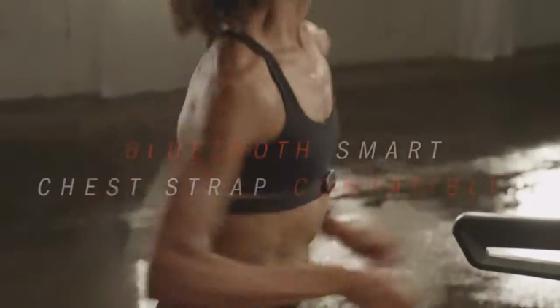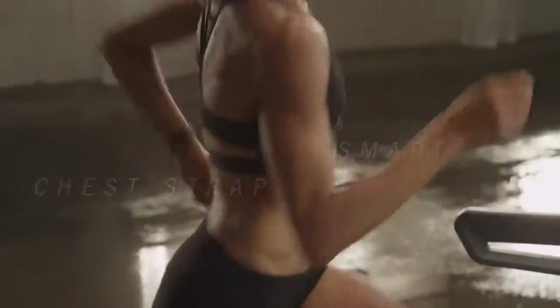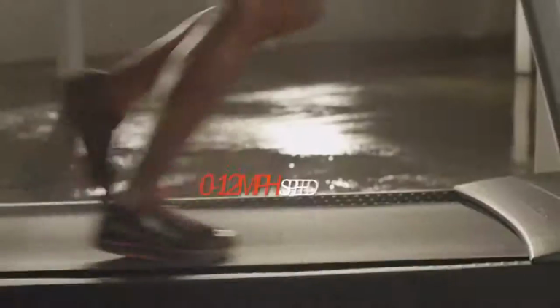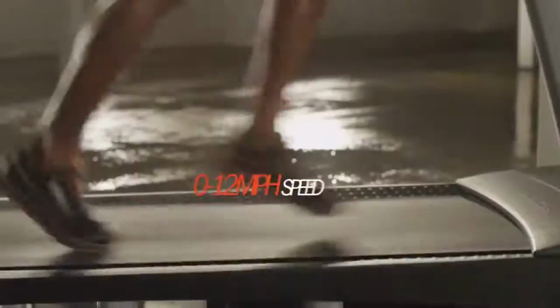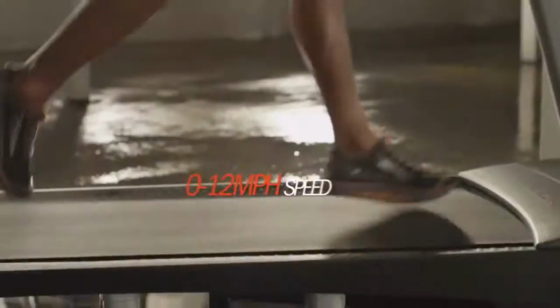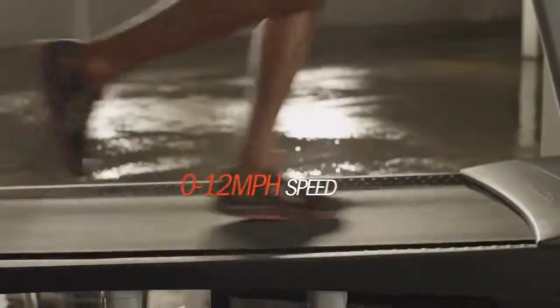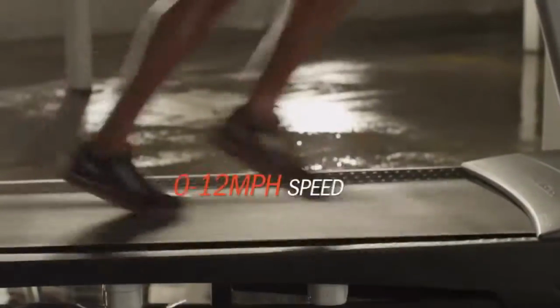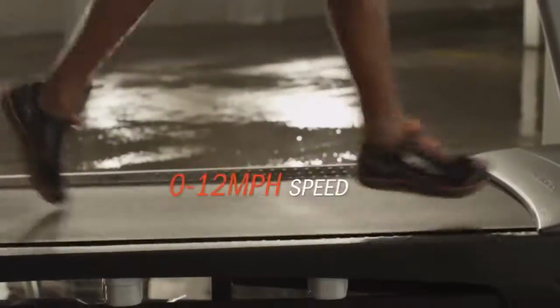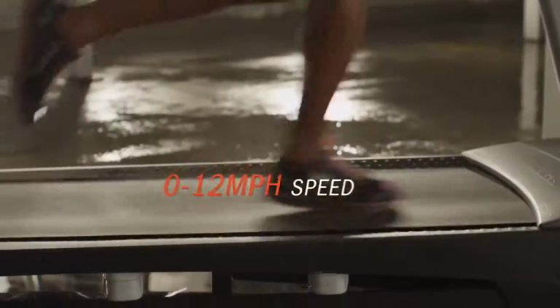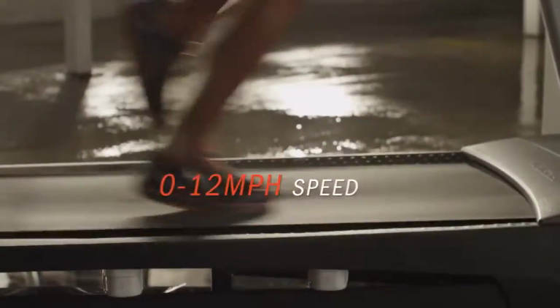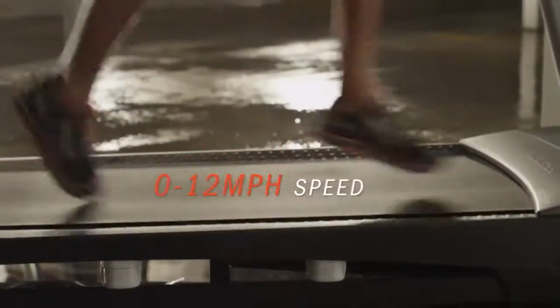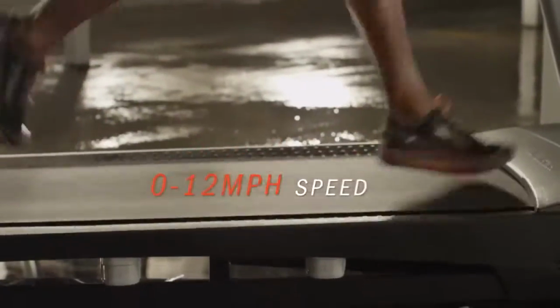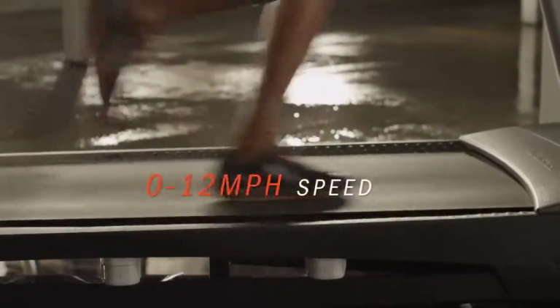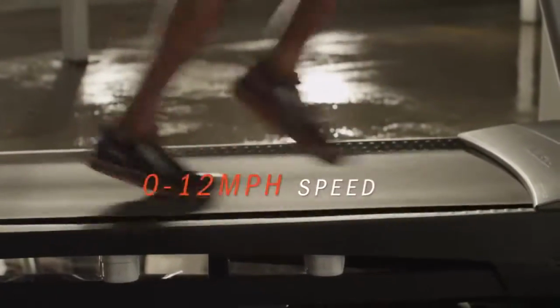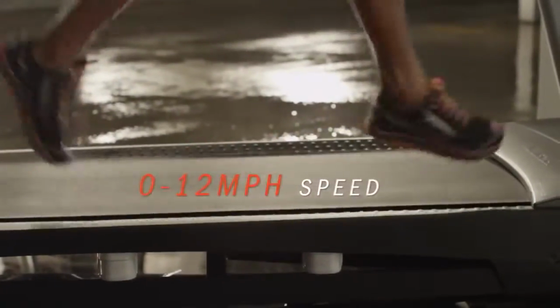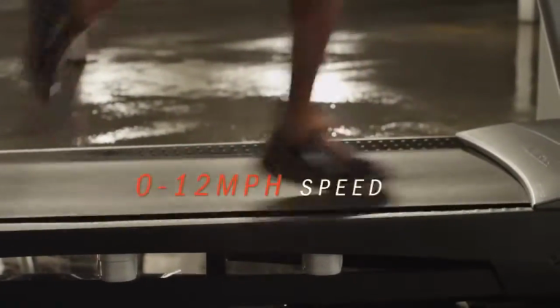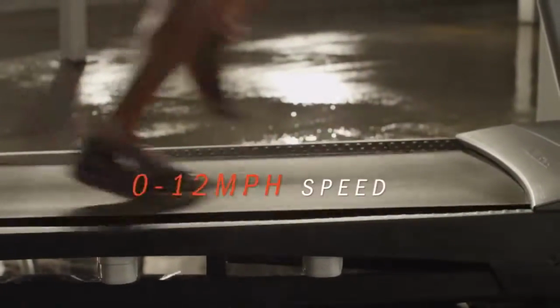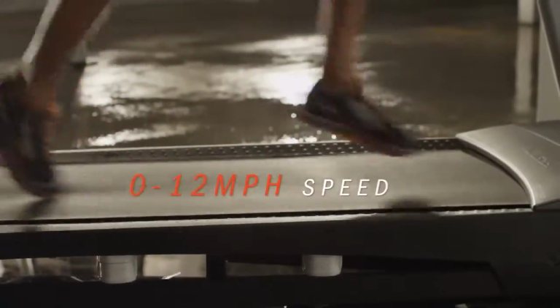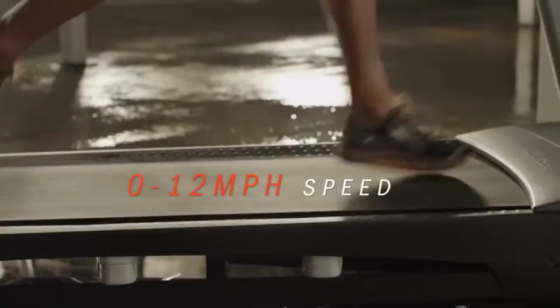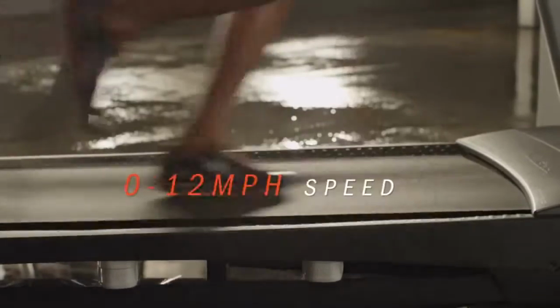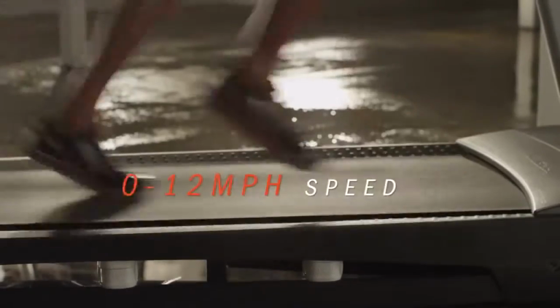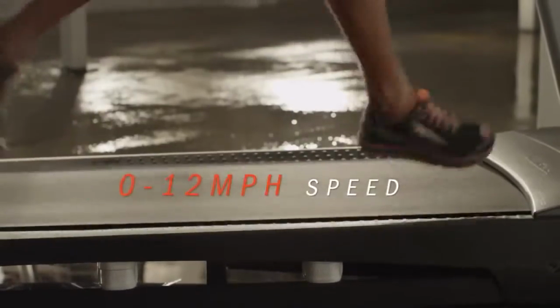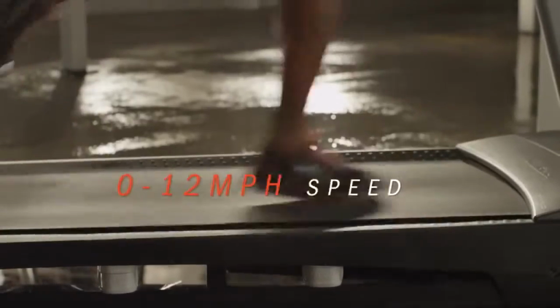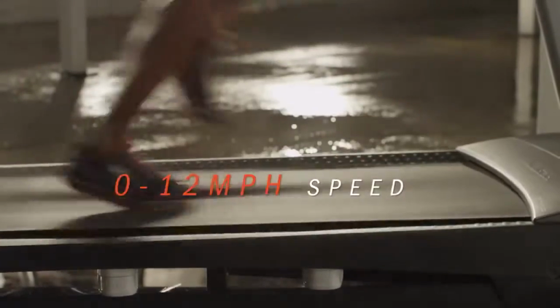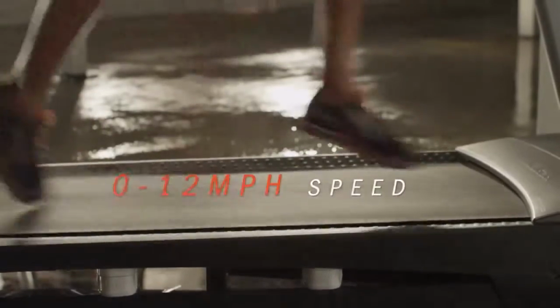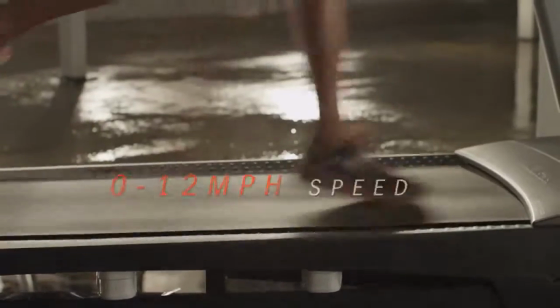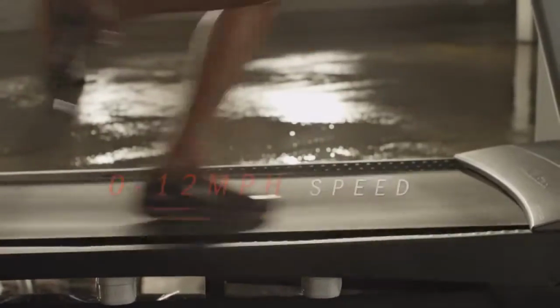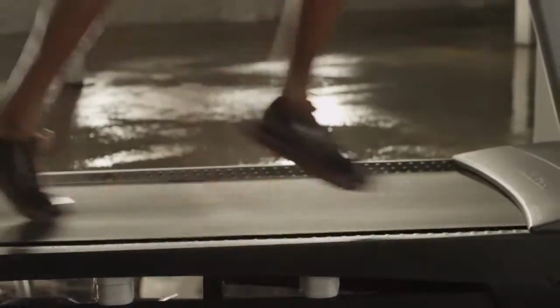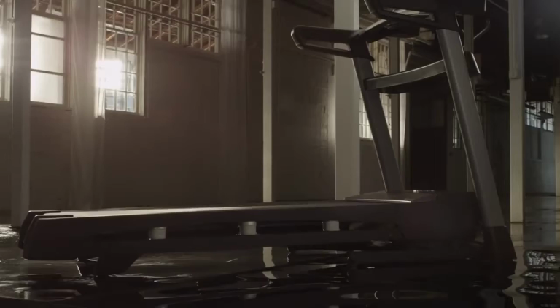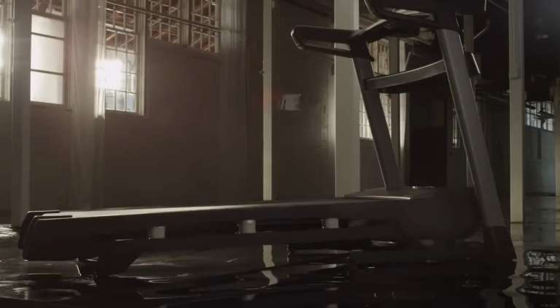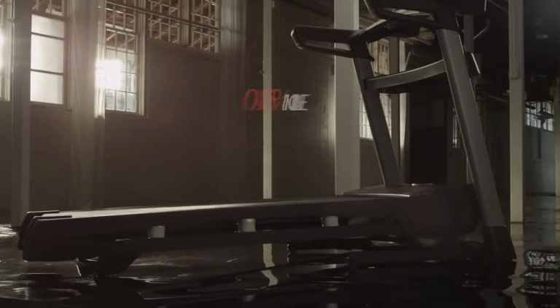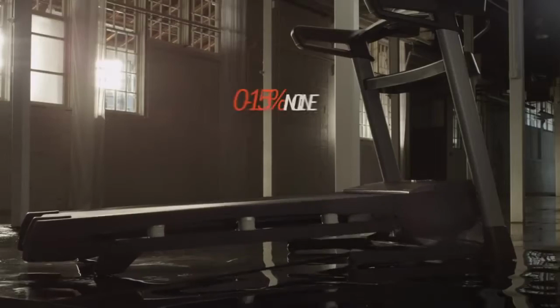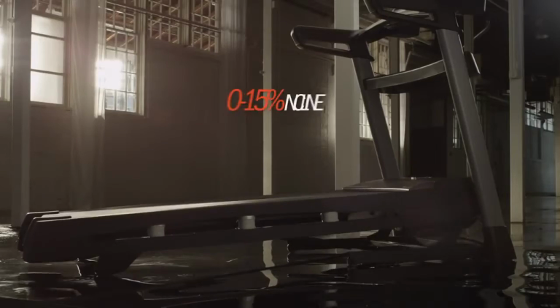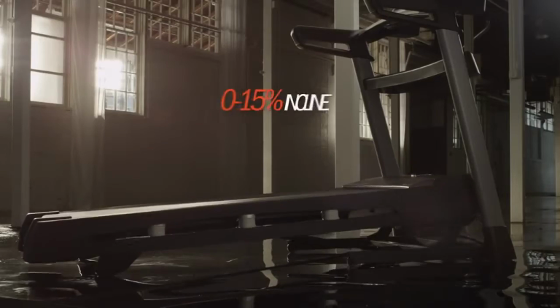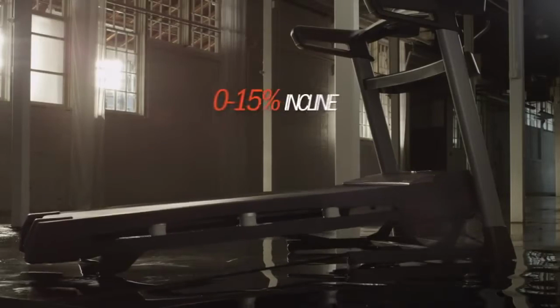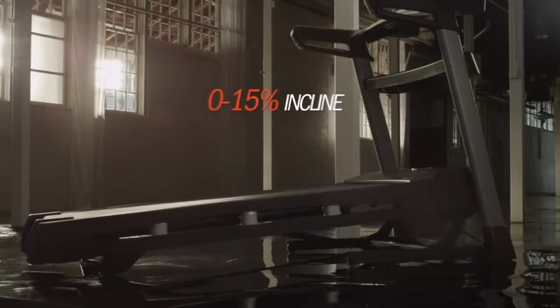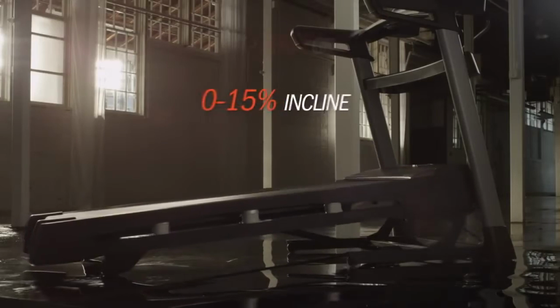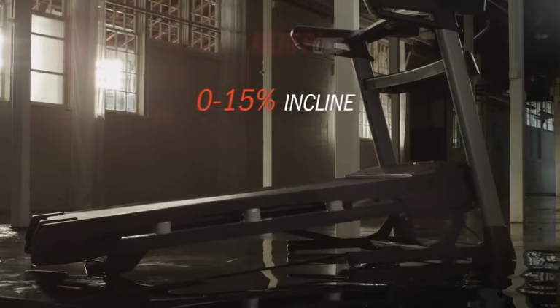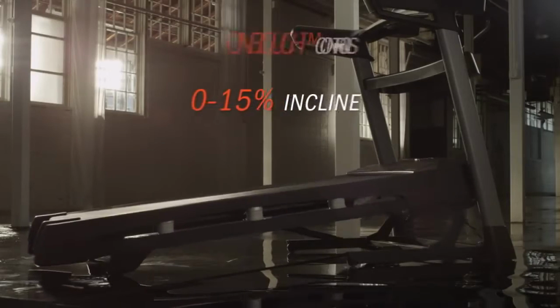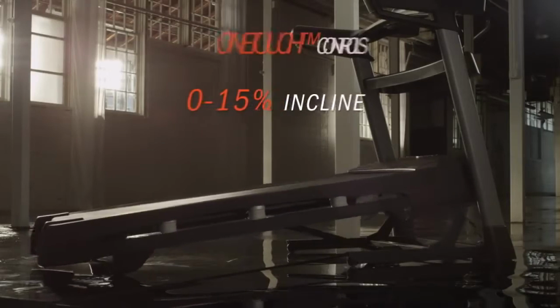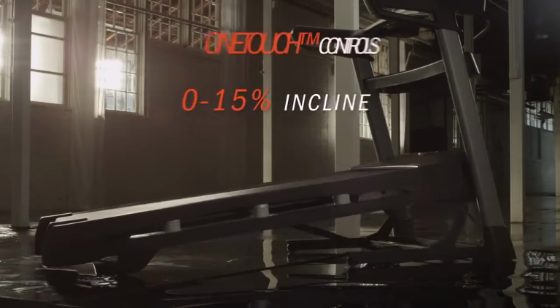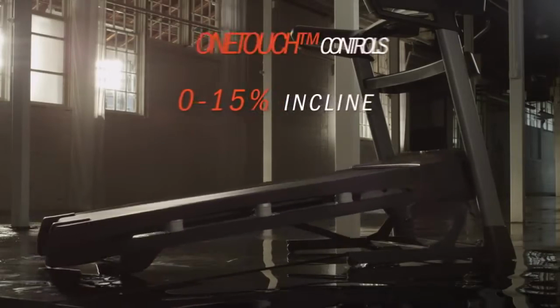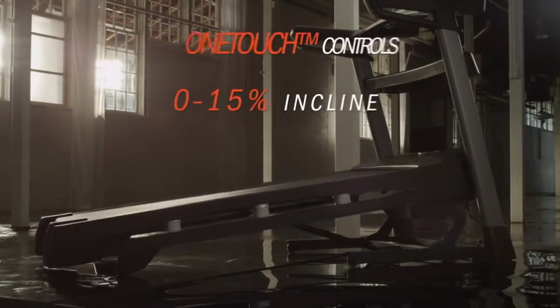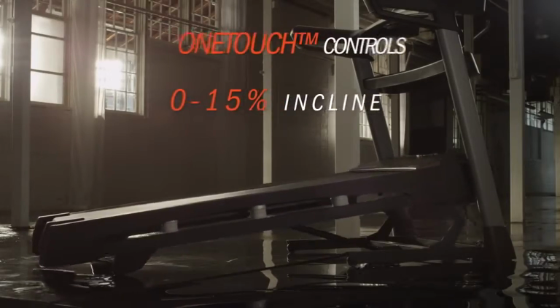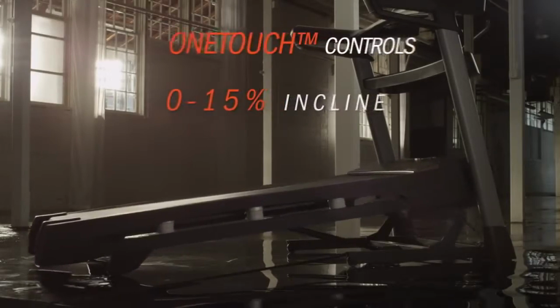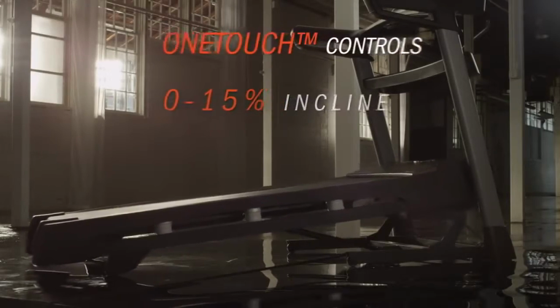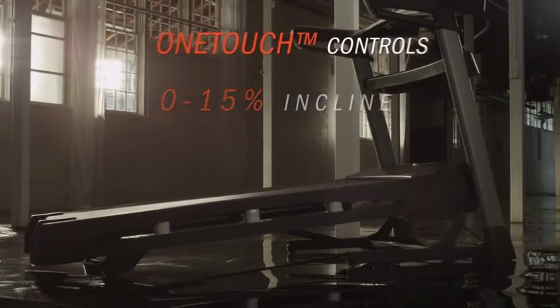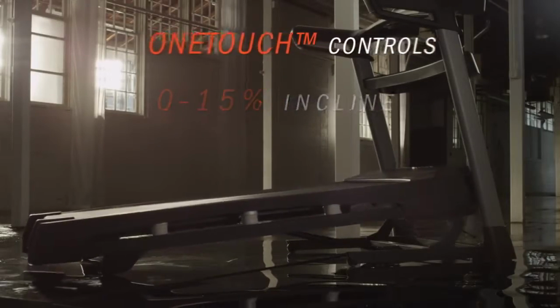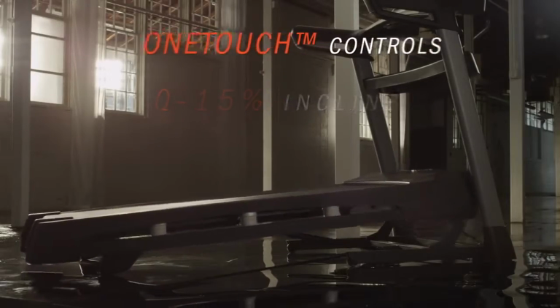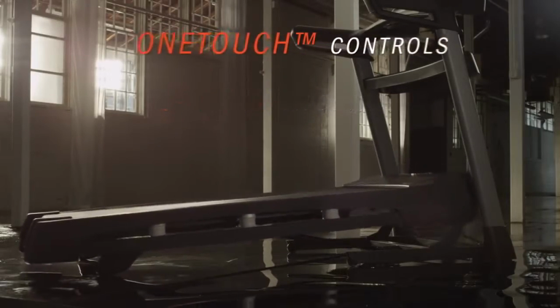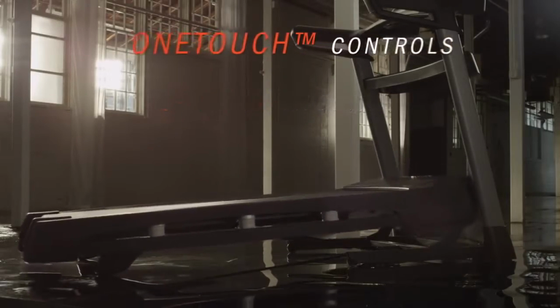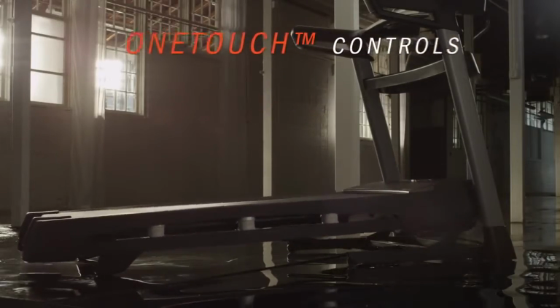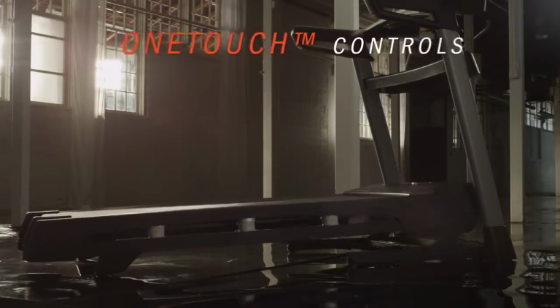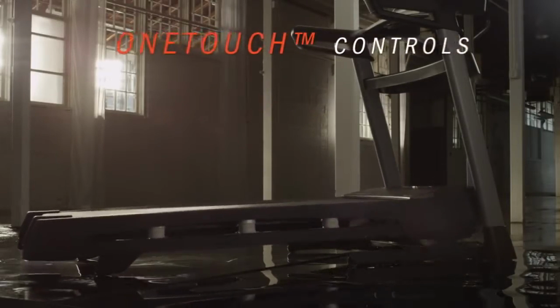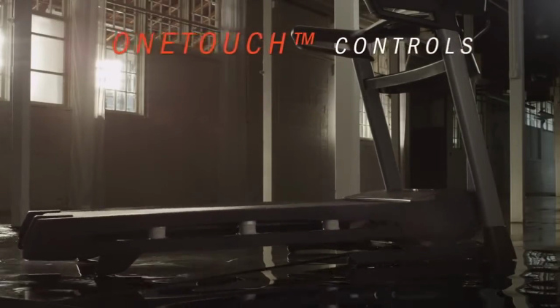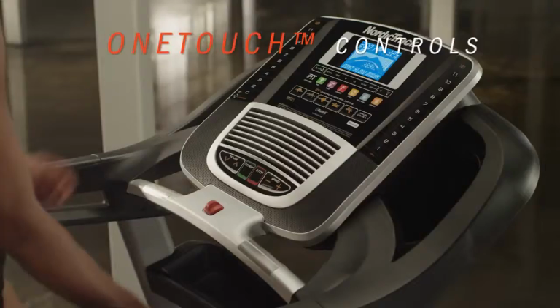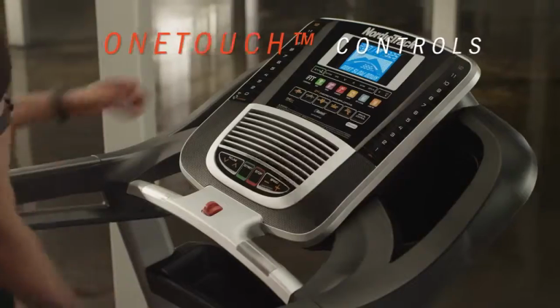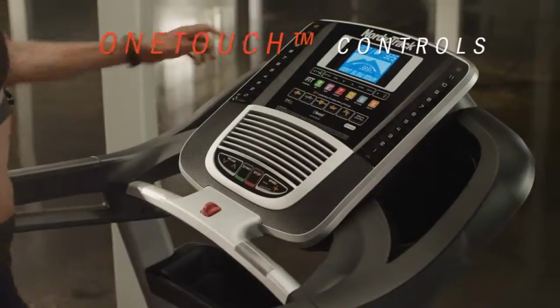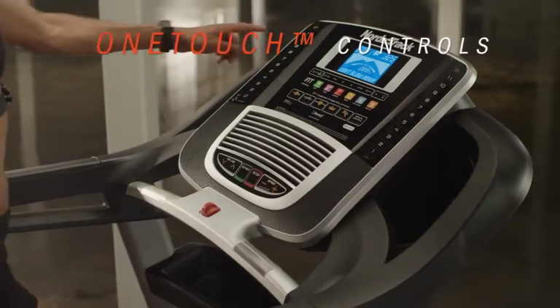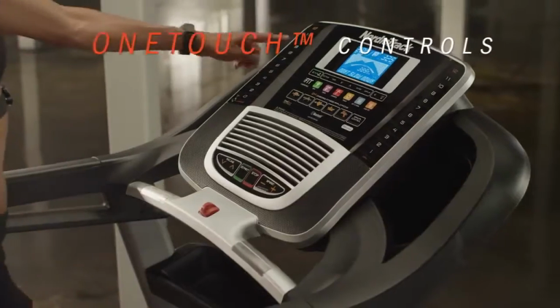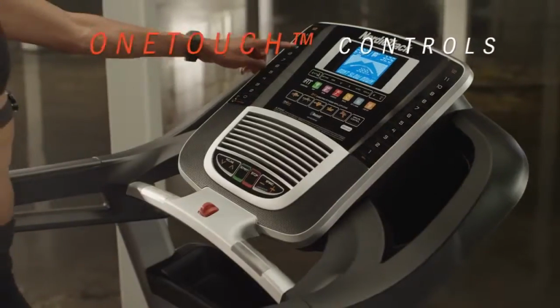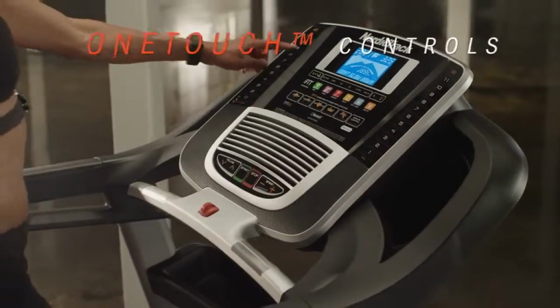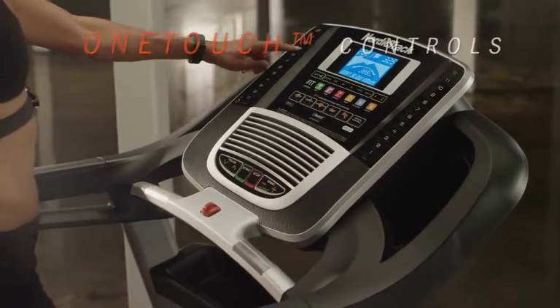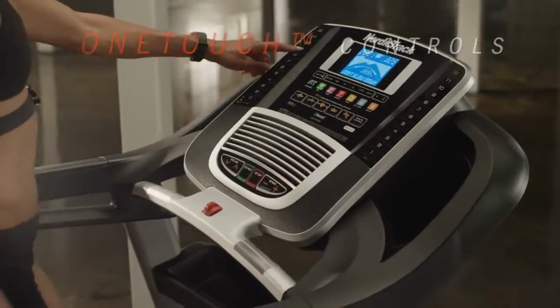Vary your workouts with speed and incline. Both adjust at the touch of a button to keep your focus on your training.